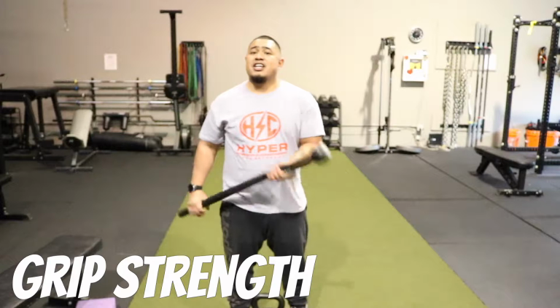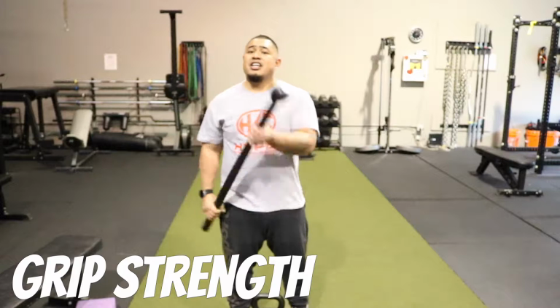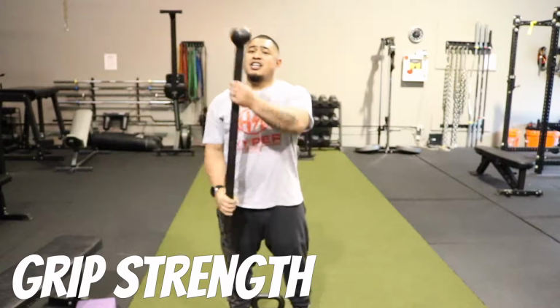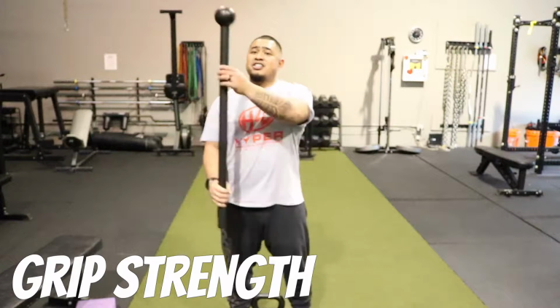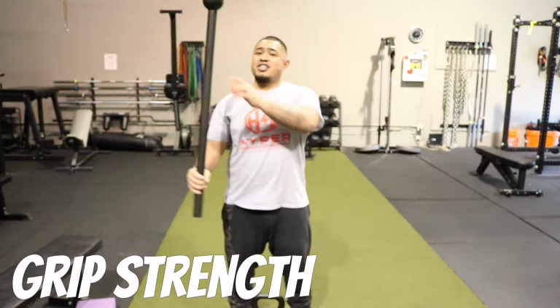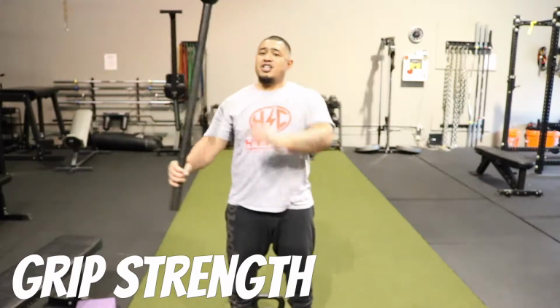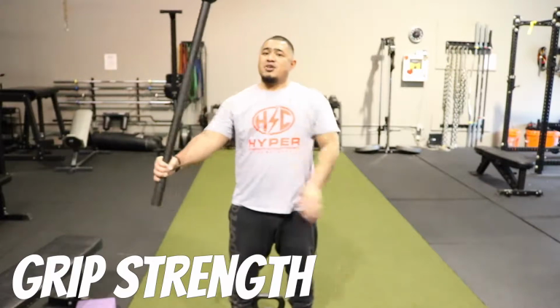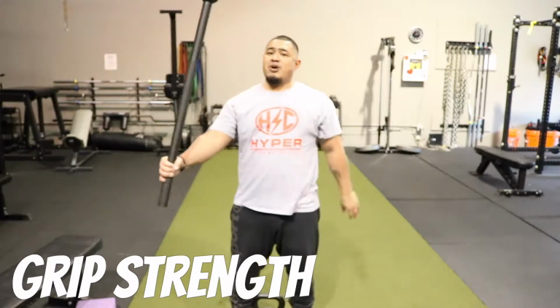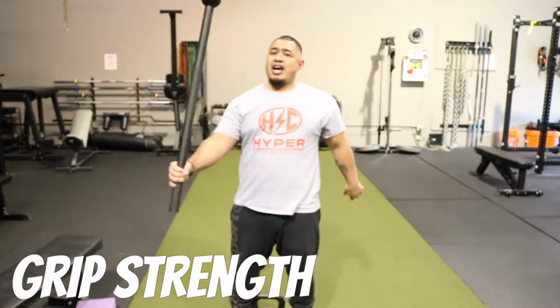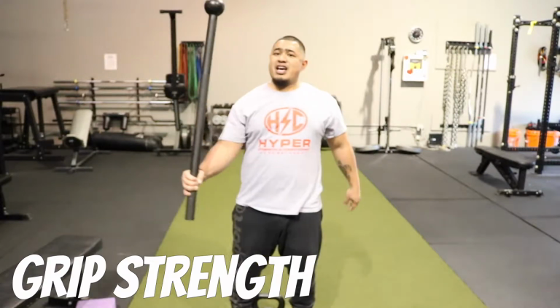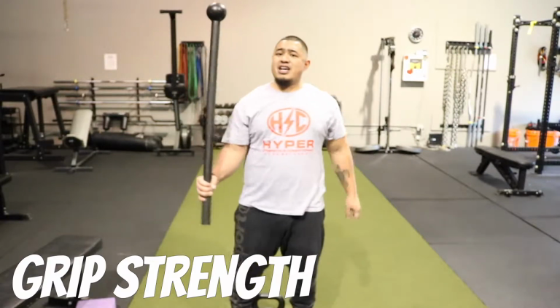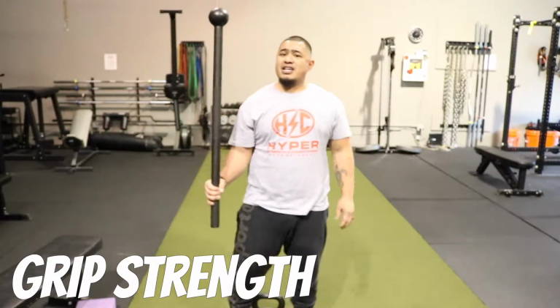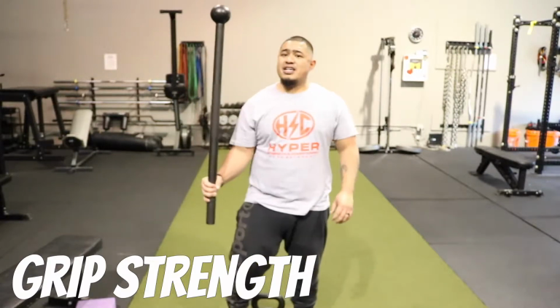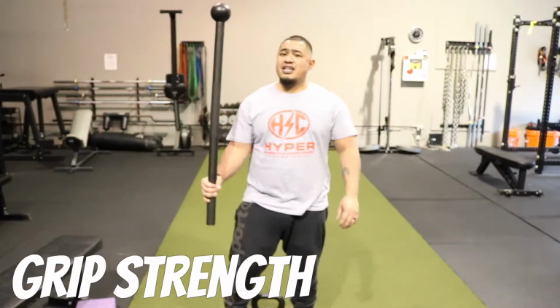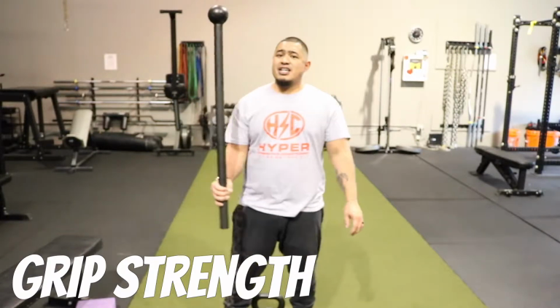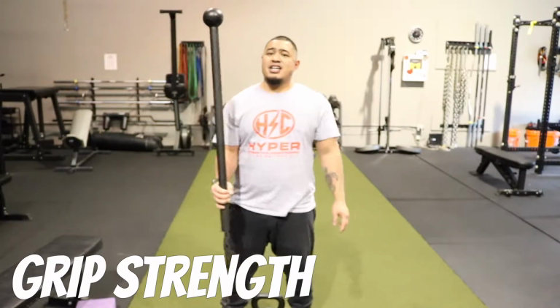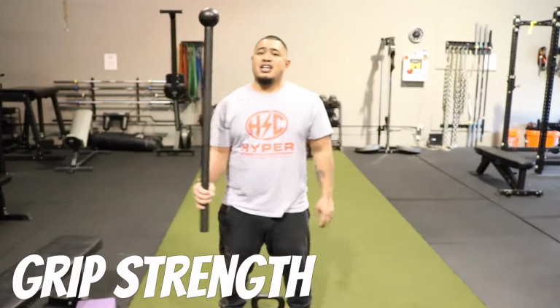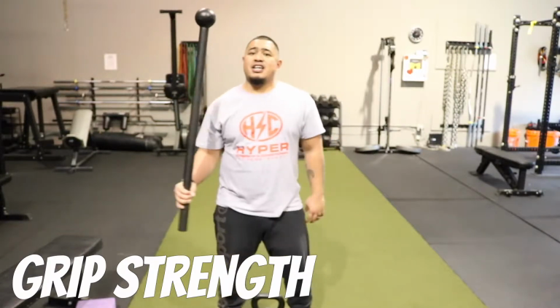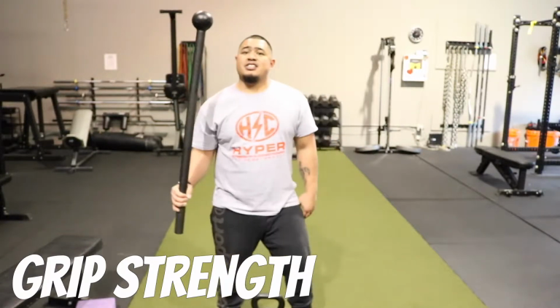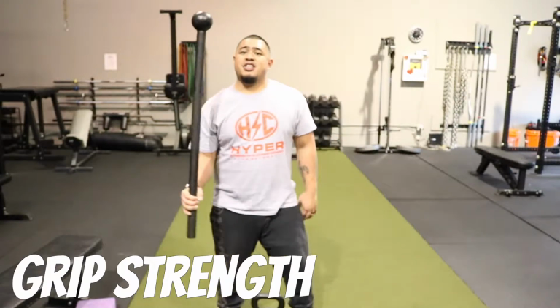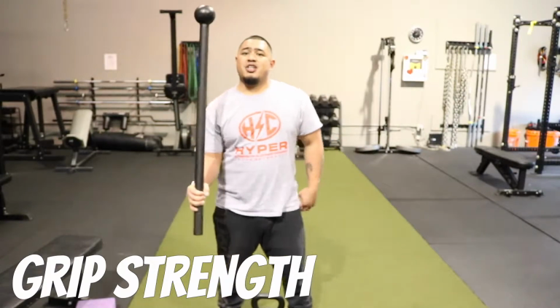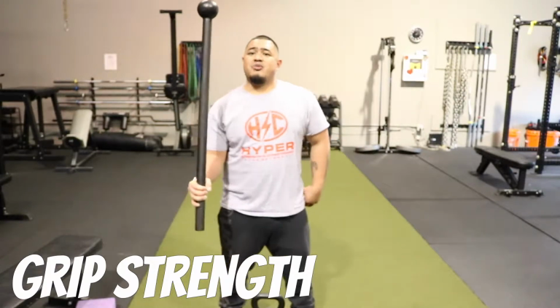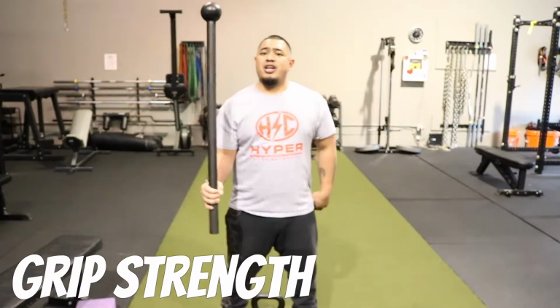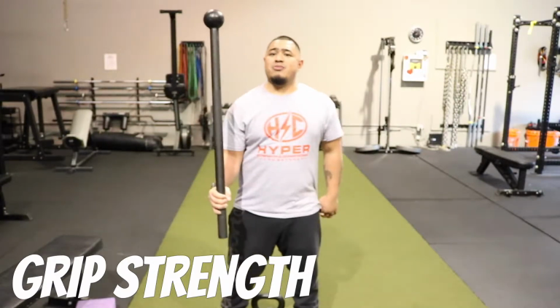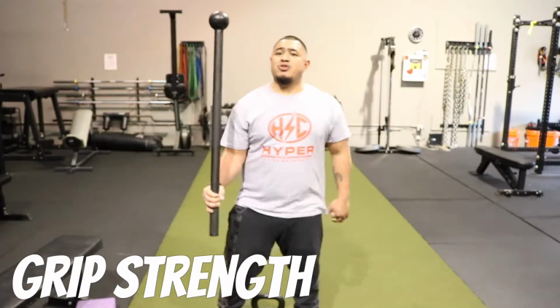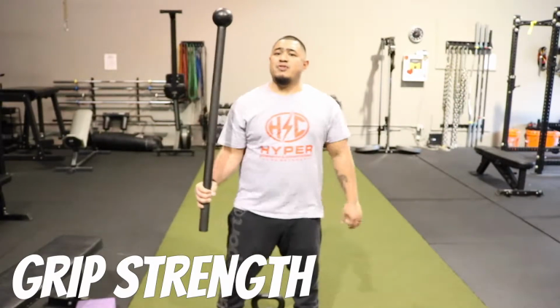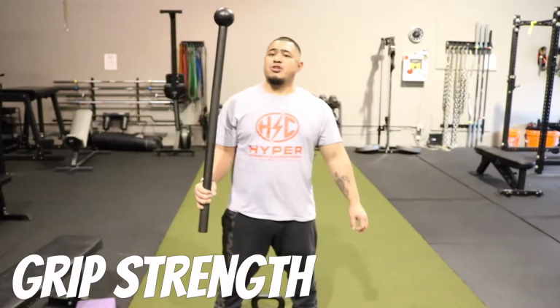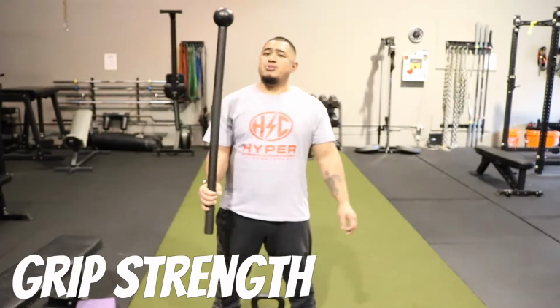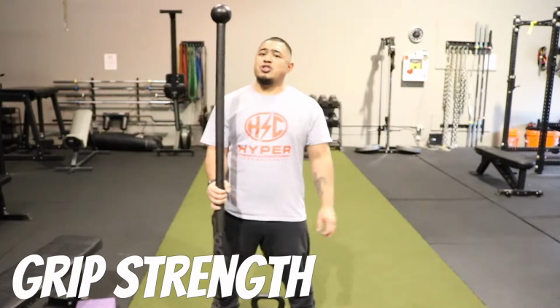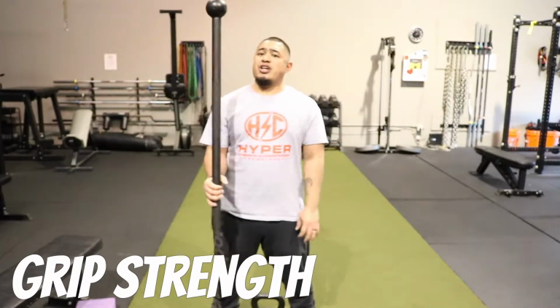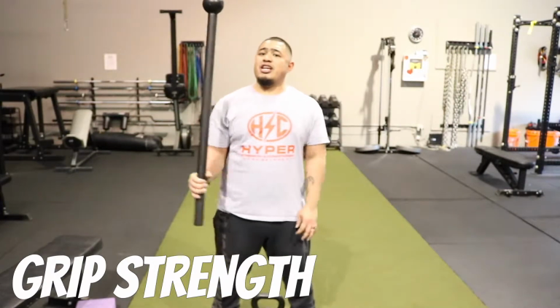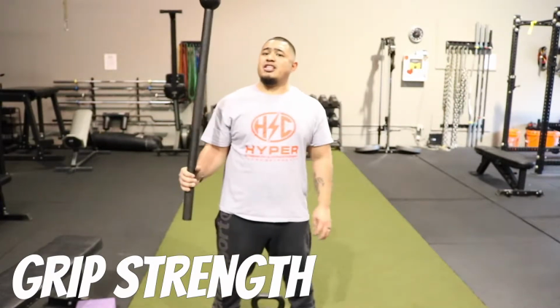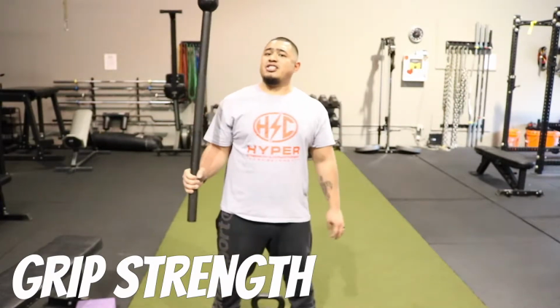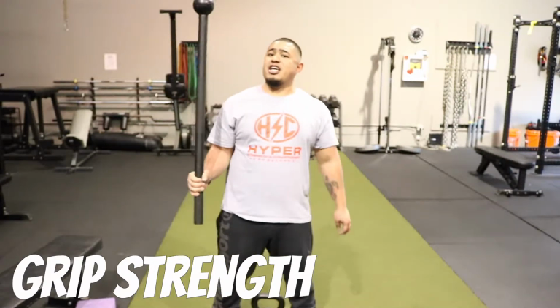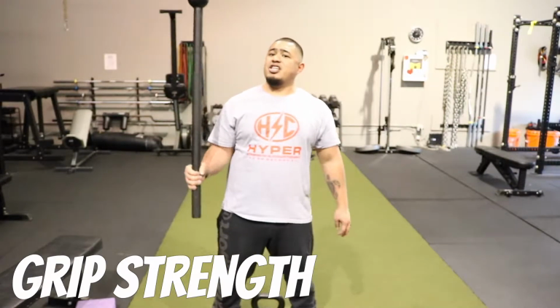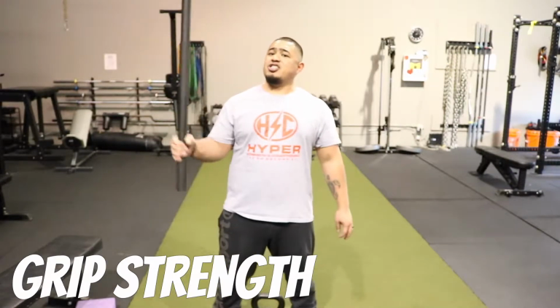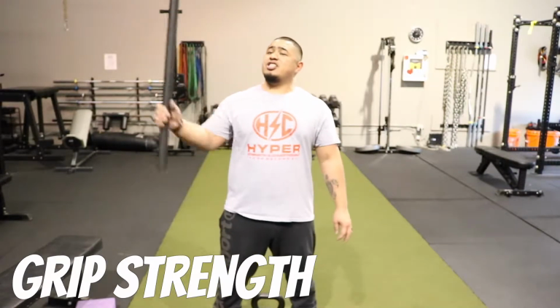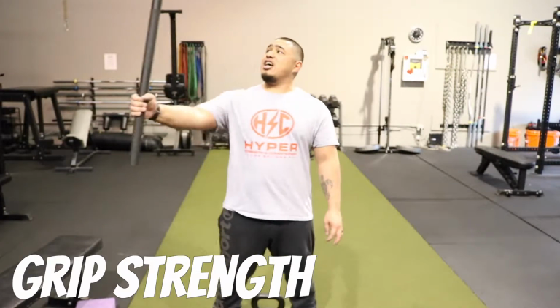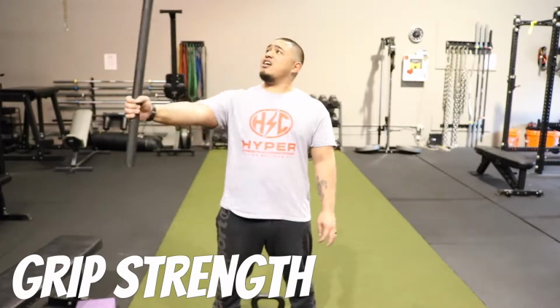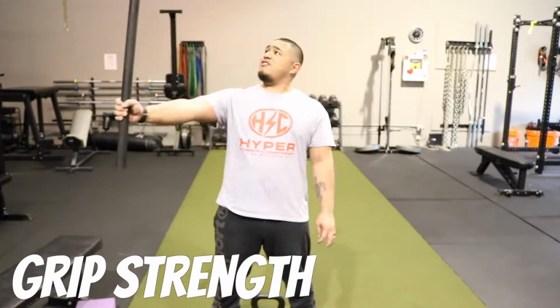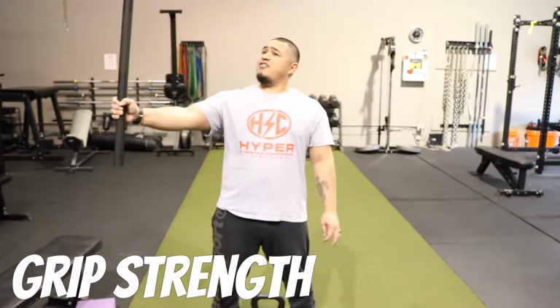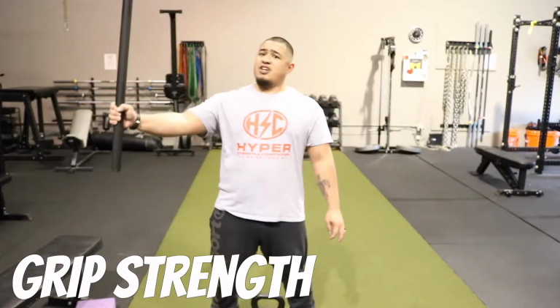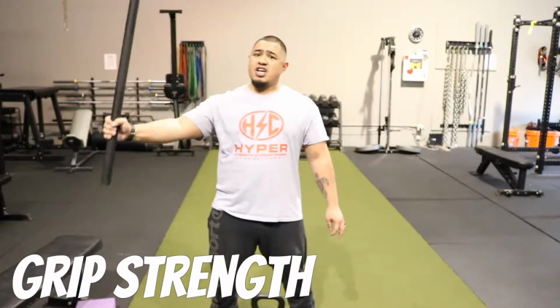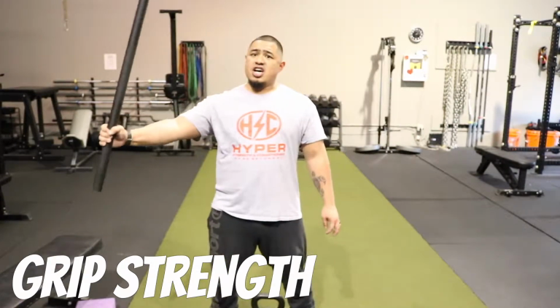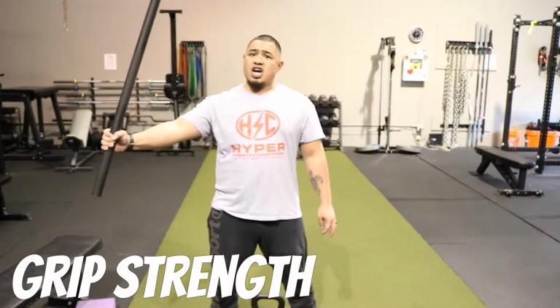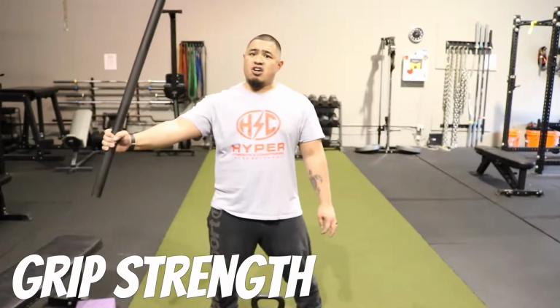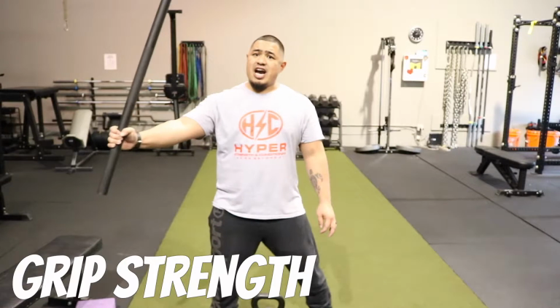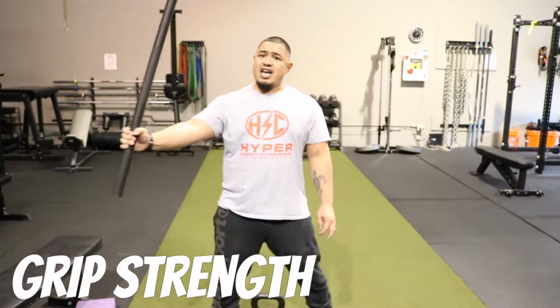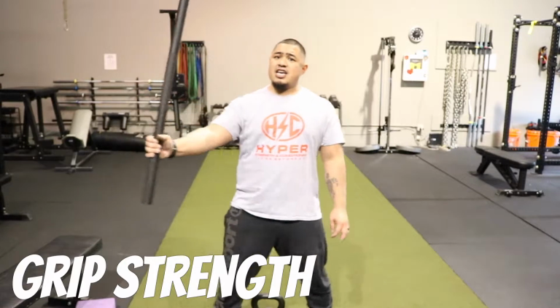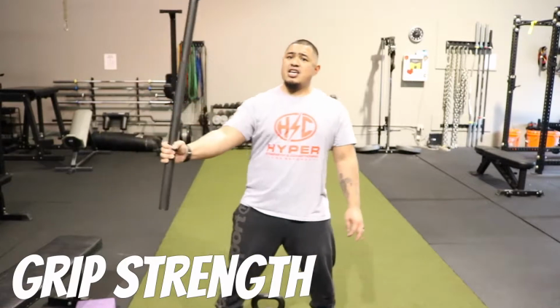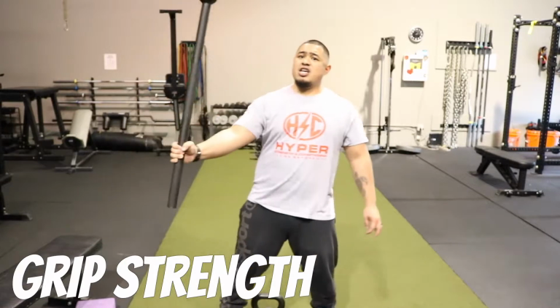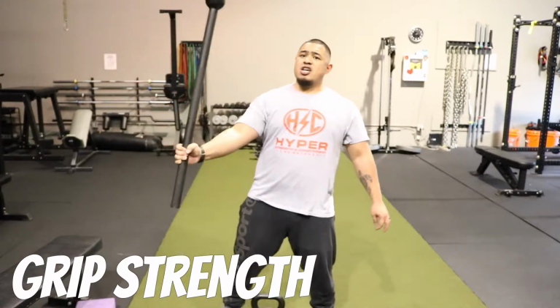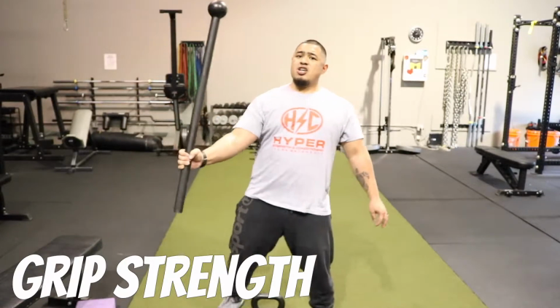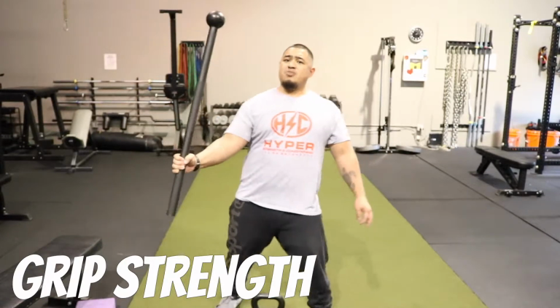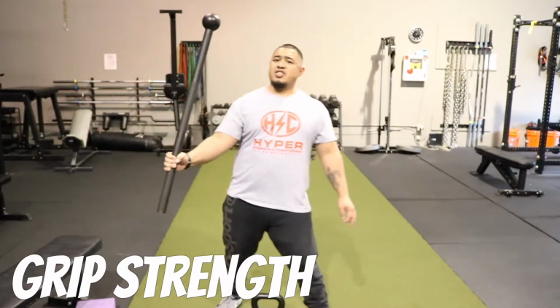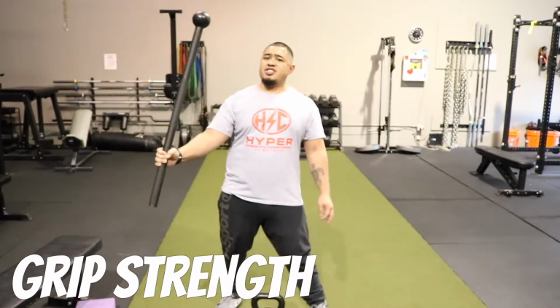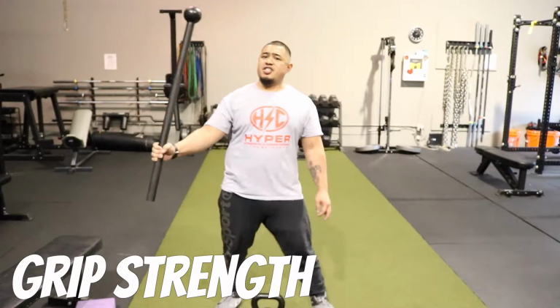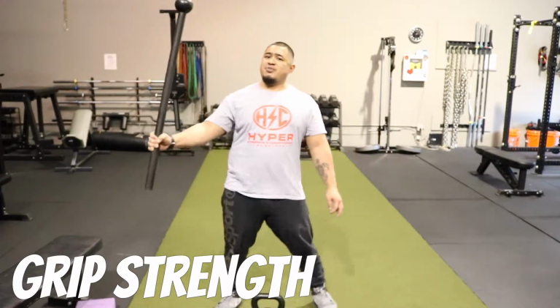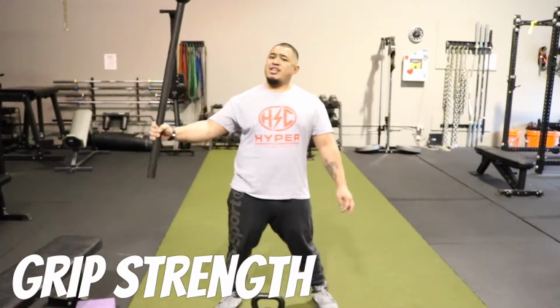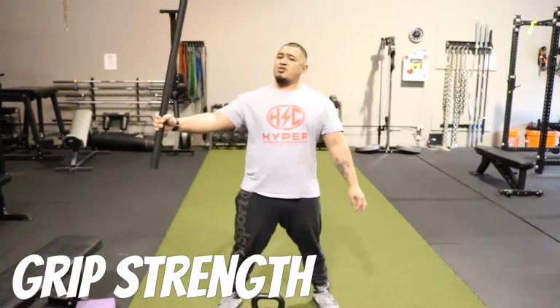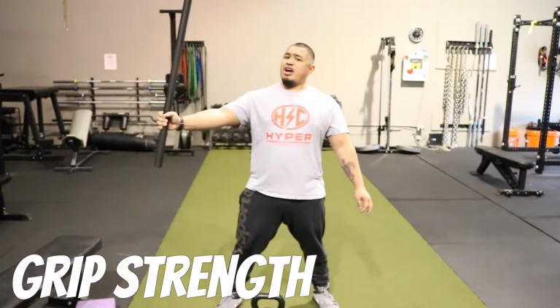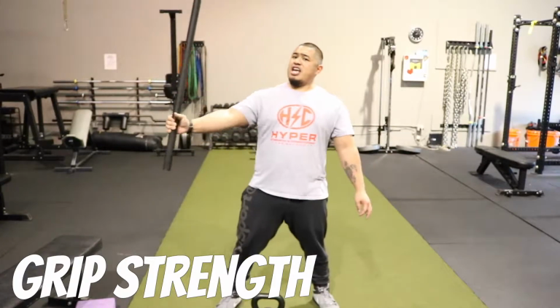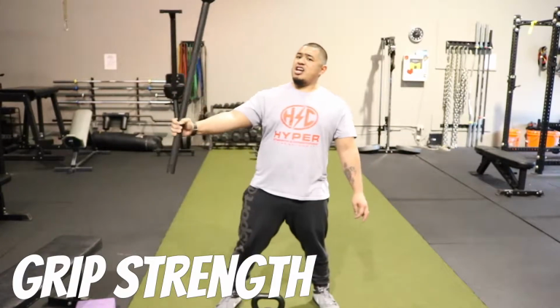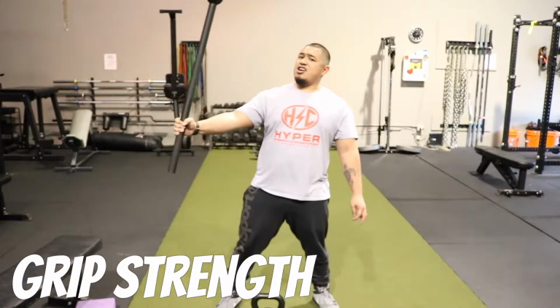Here's another way to improve grip strength, to challenge yourself. You put the steel mace right here,